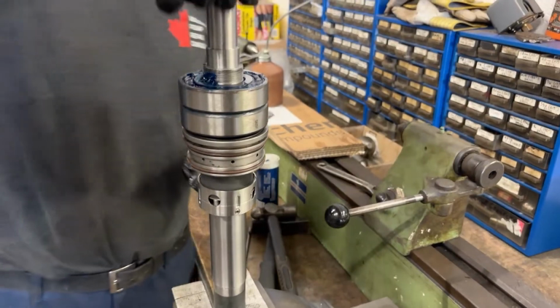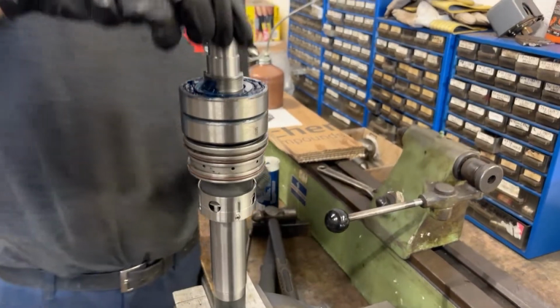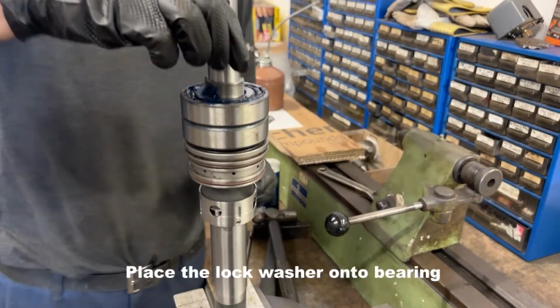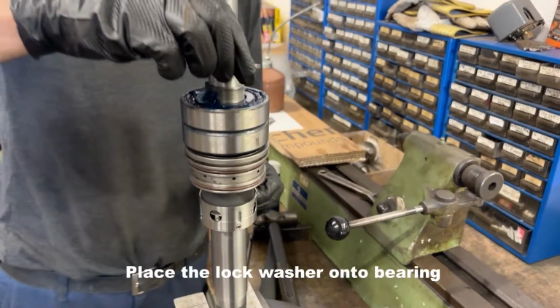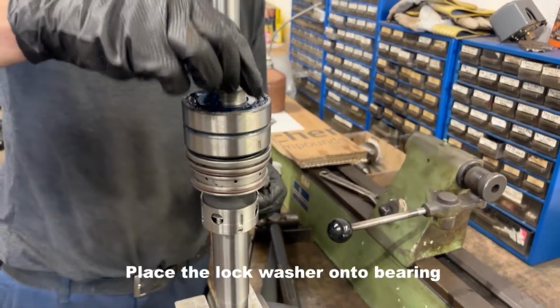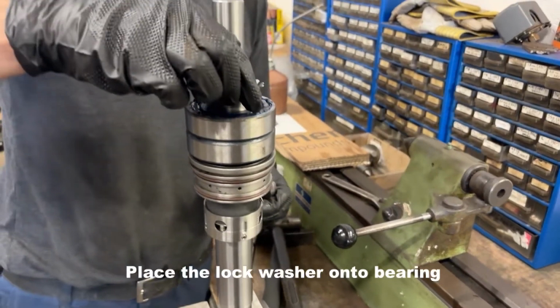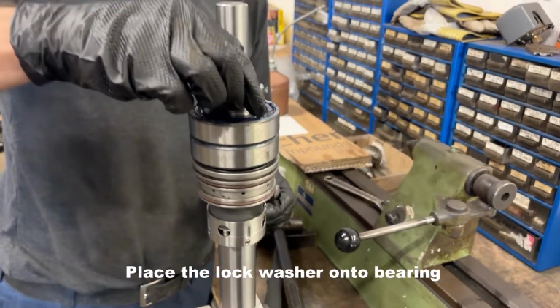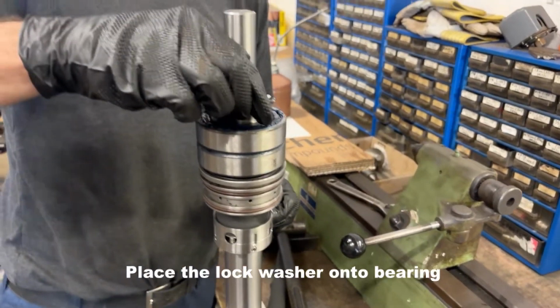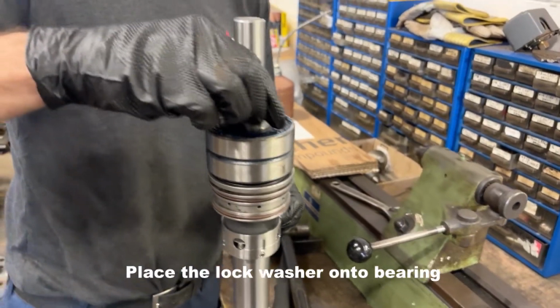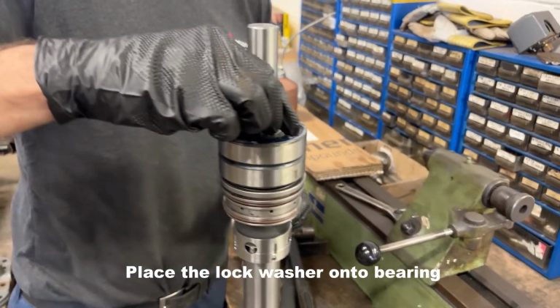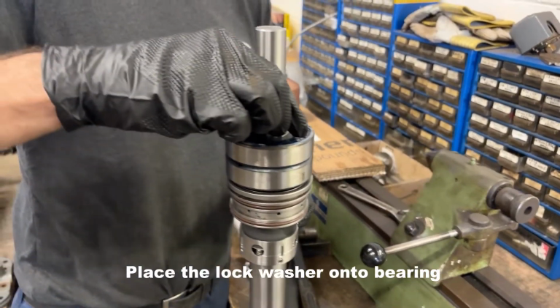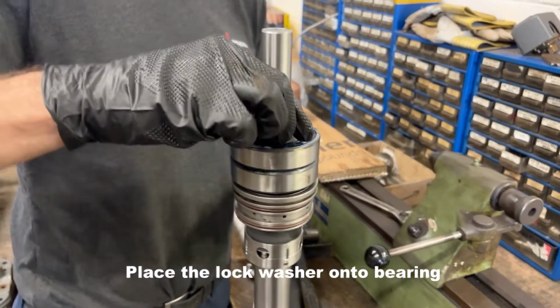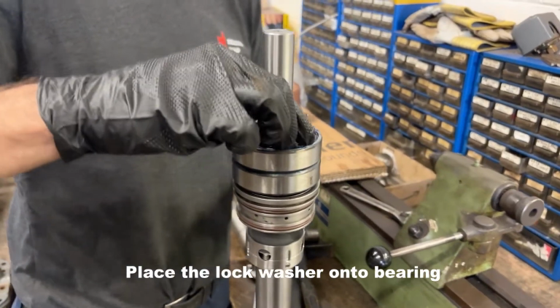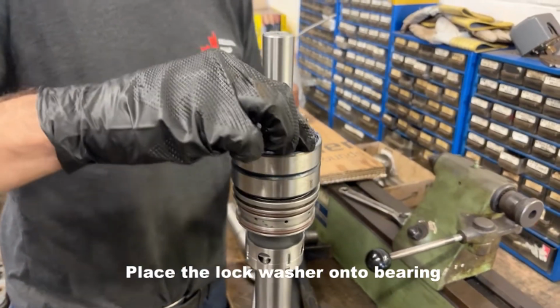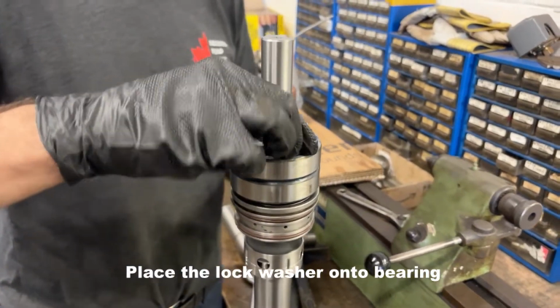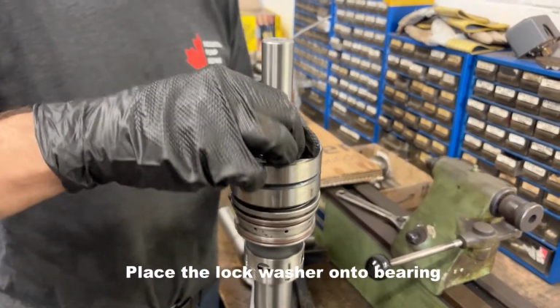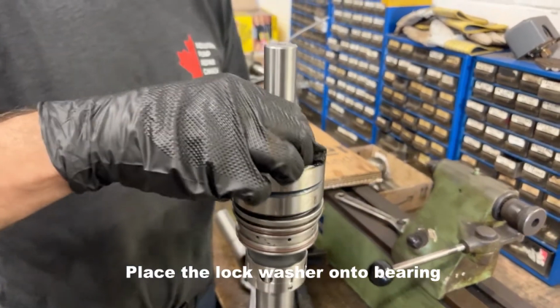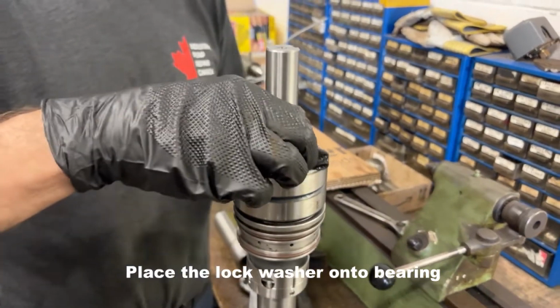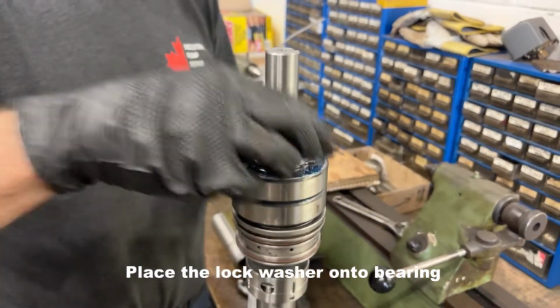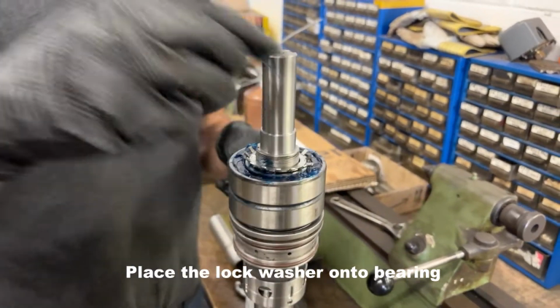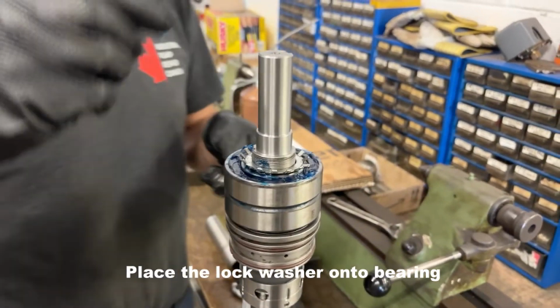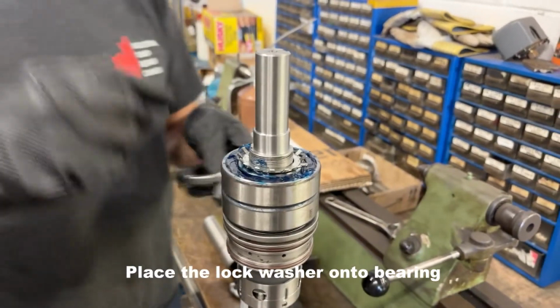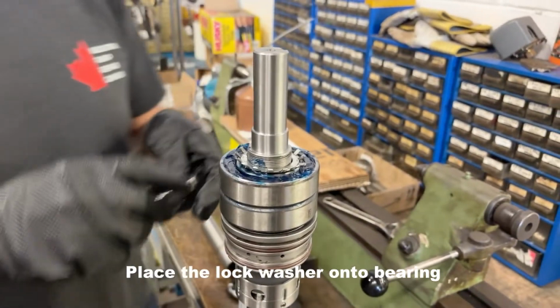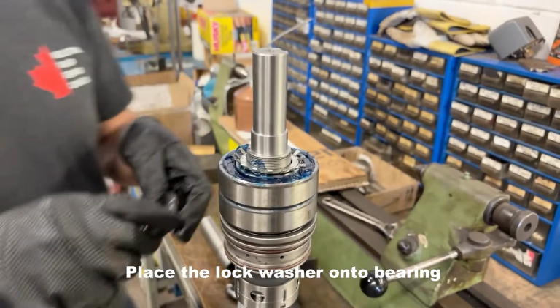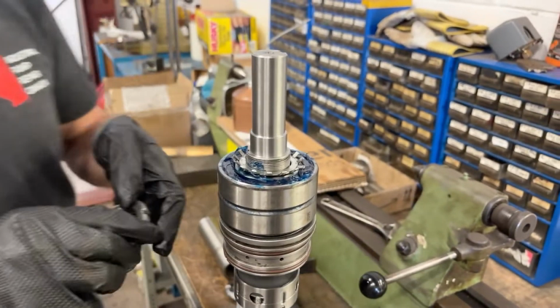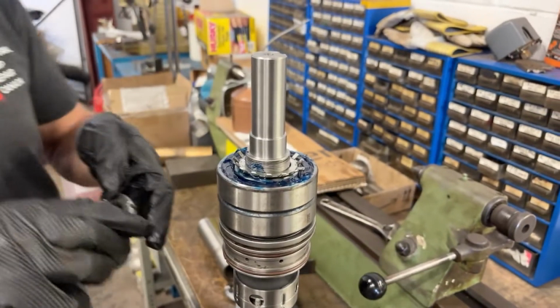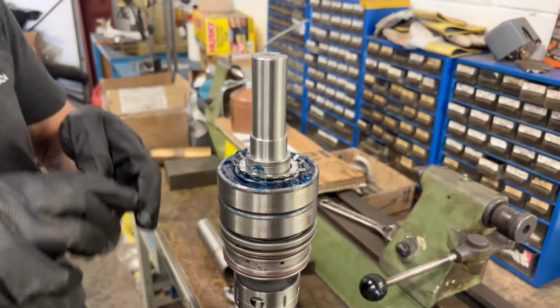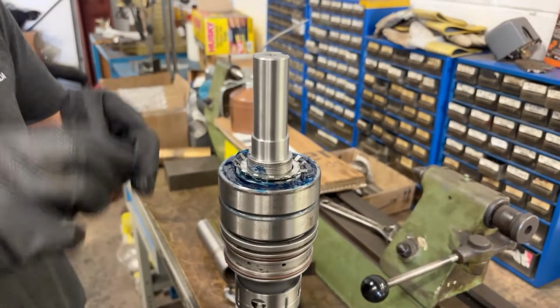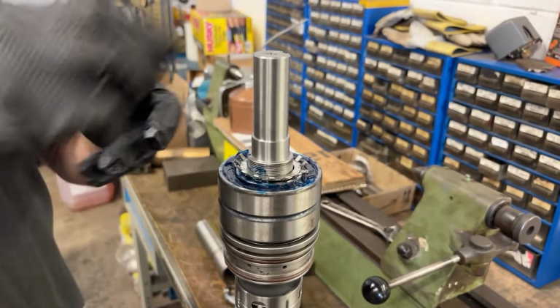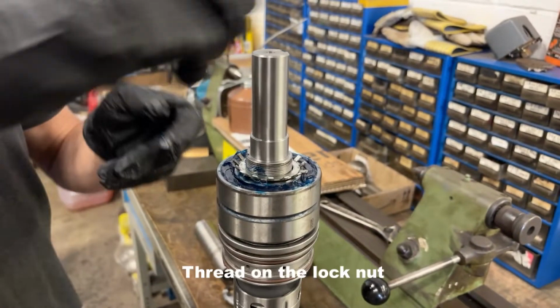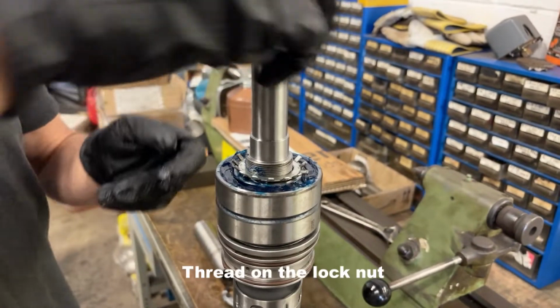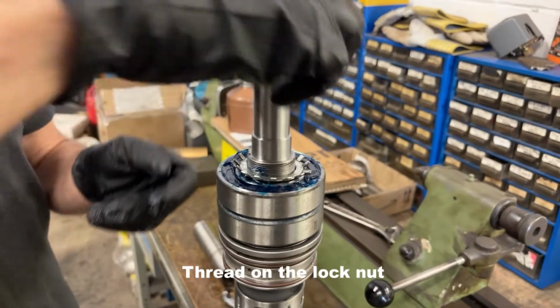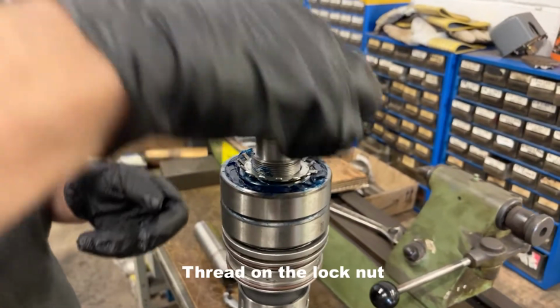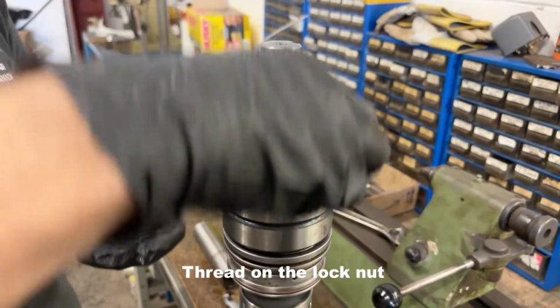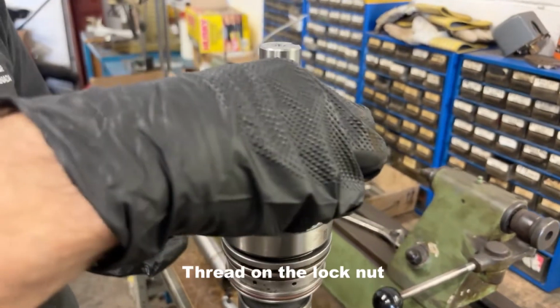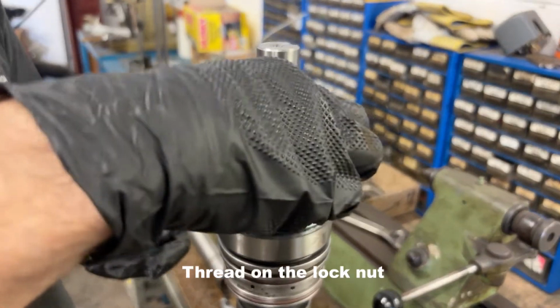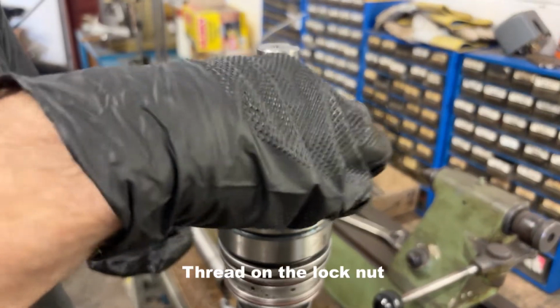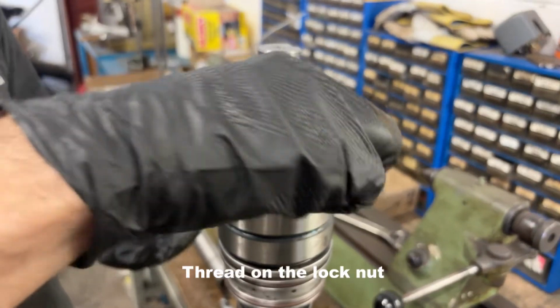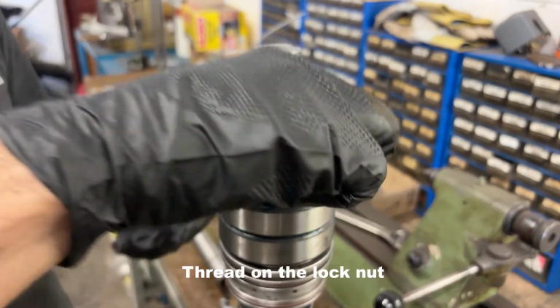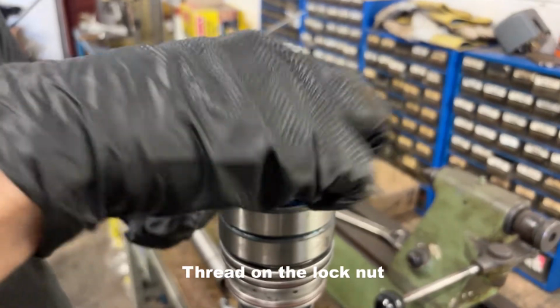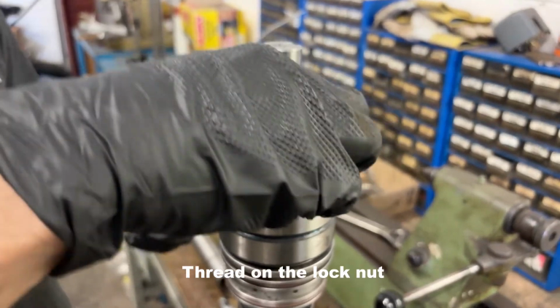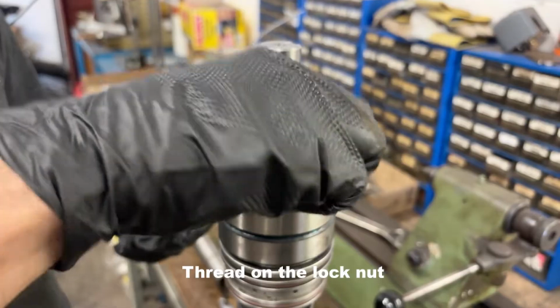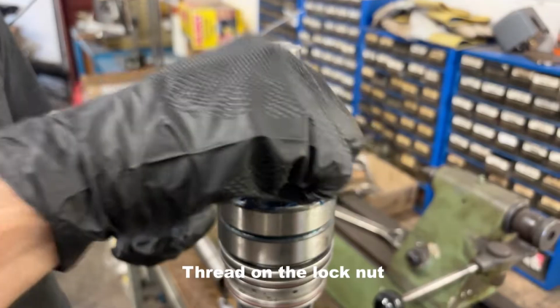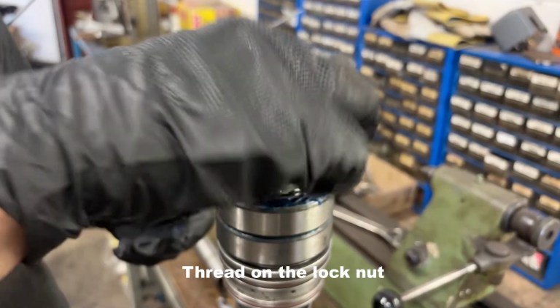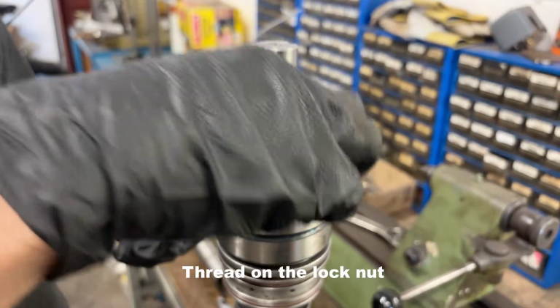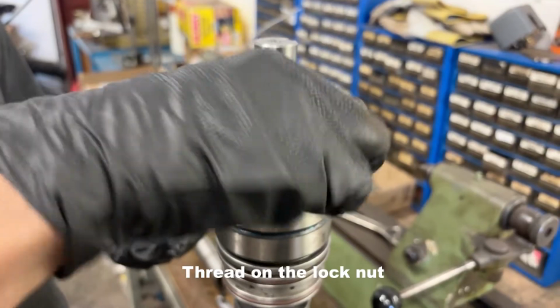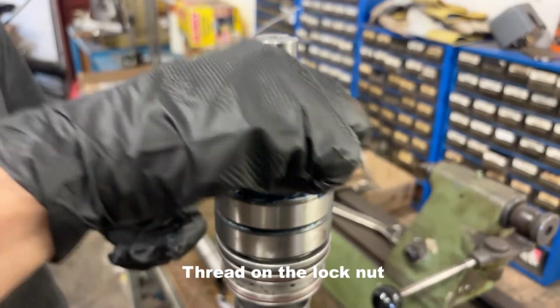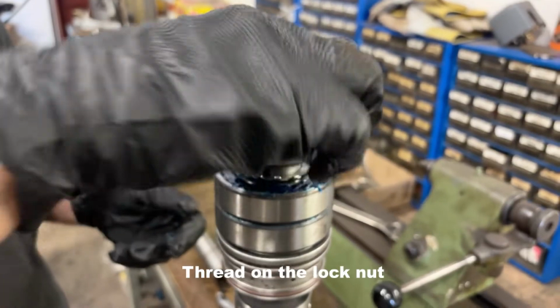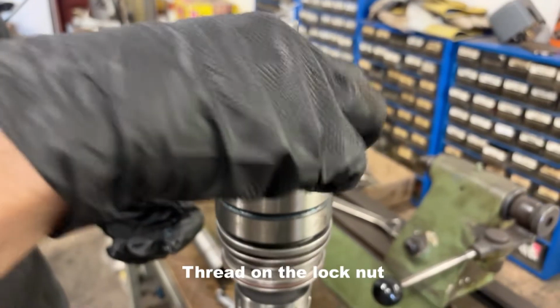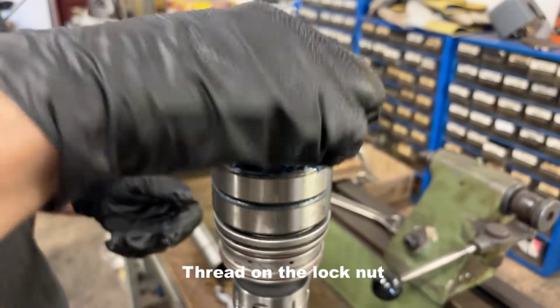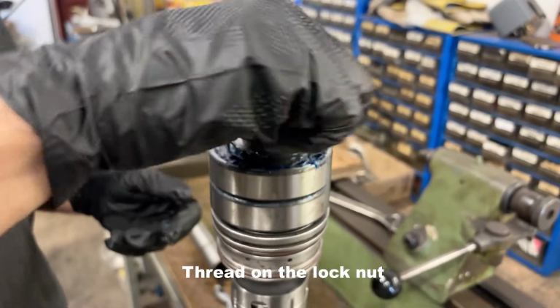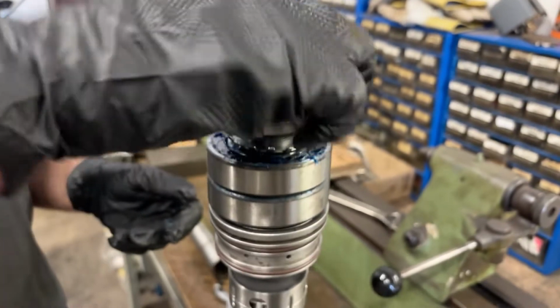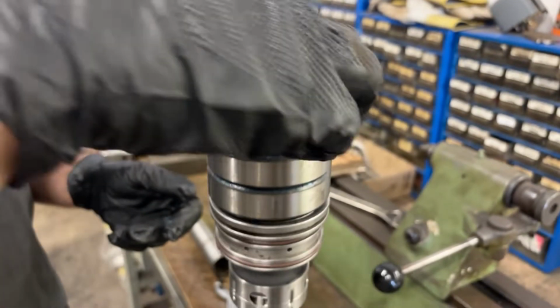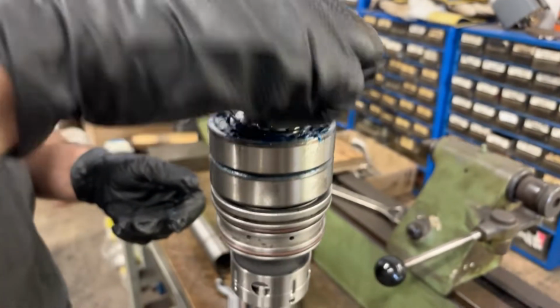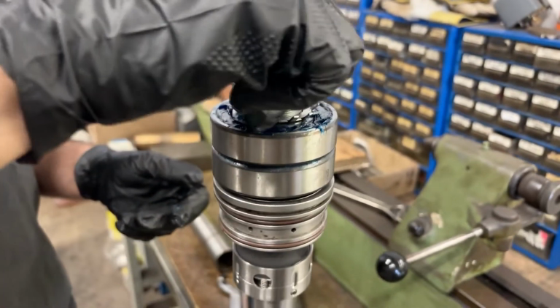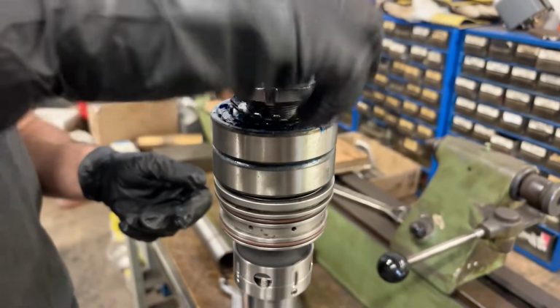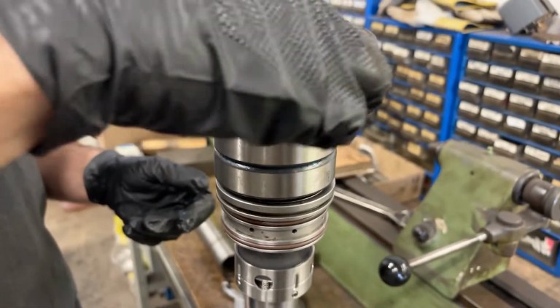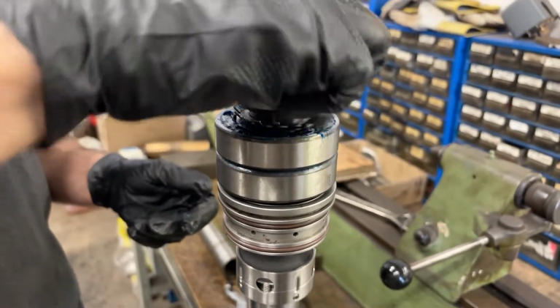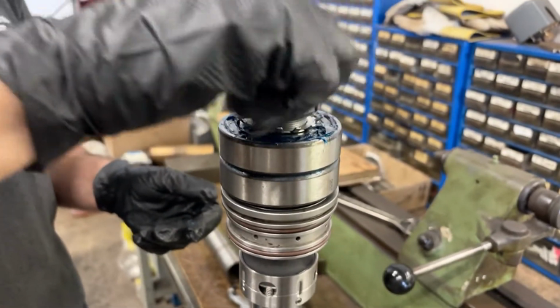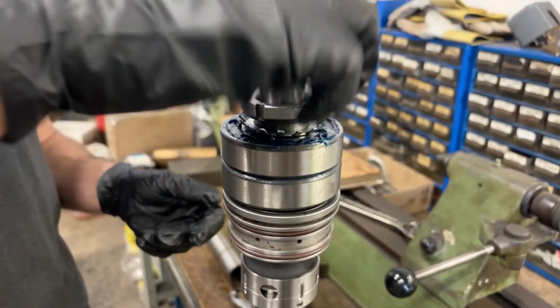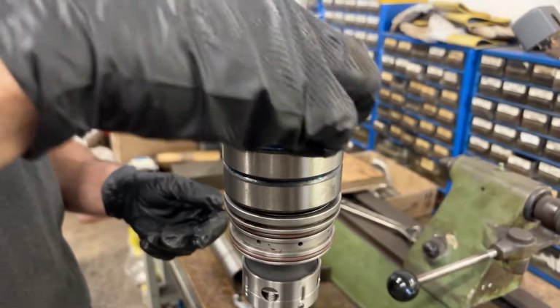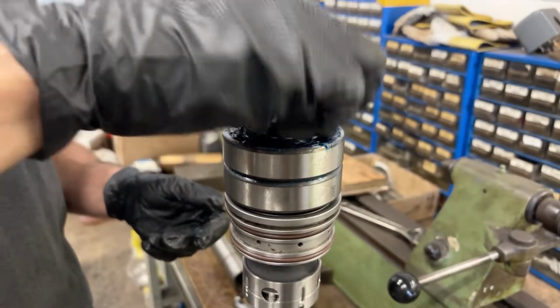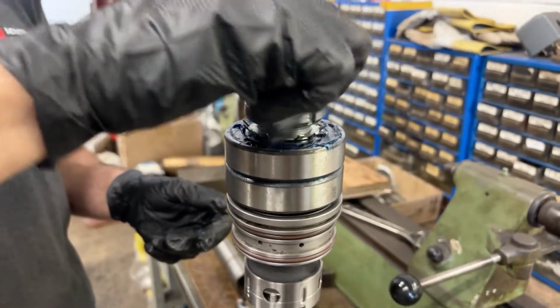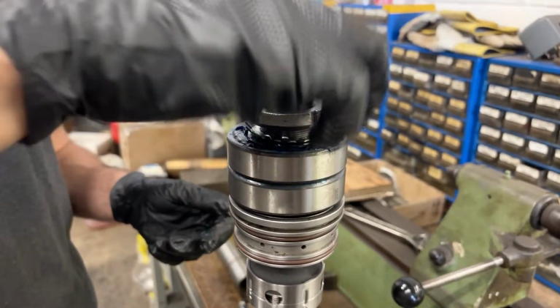To secure the bearings, install the lock washer on the thread on the neck. Tighten the lock nut and secure it with the washer's teeth.